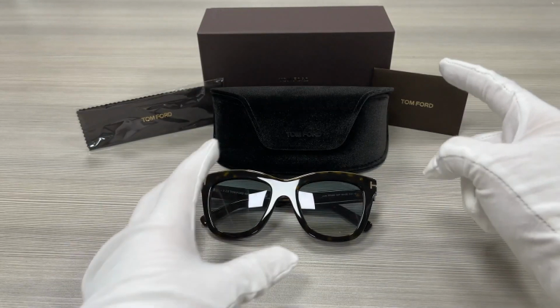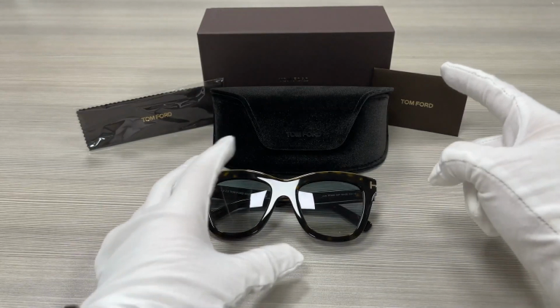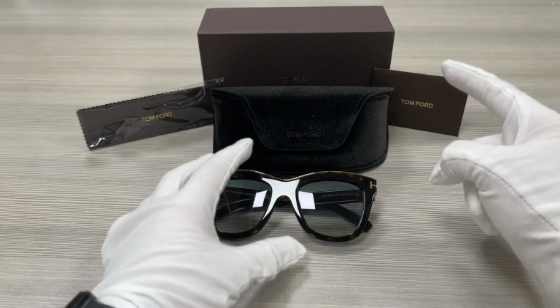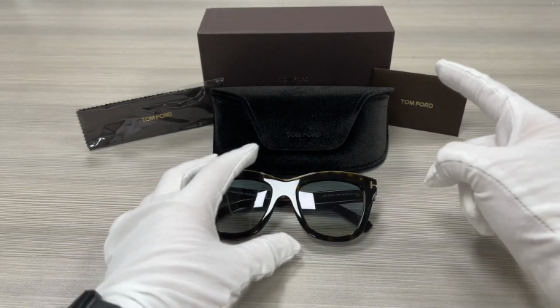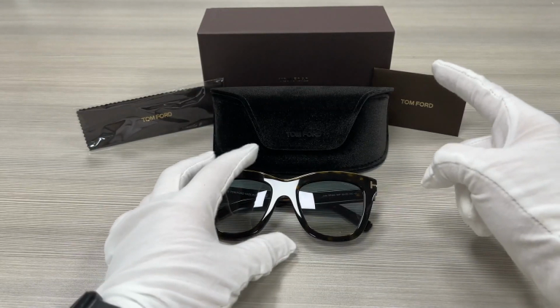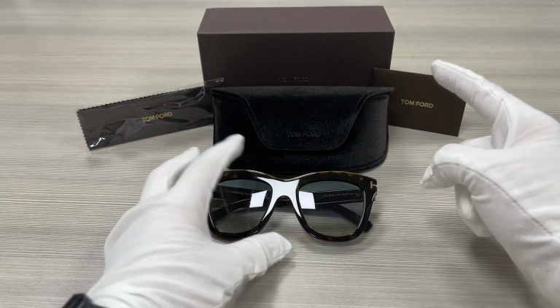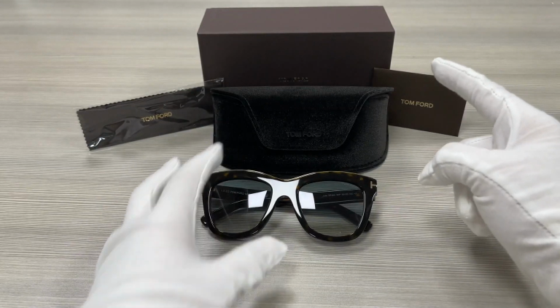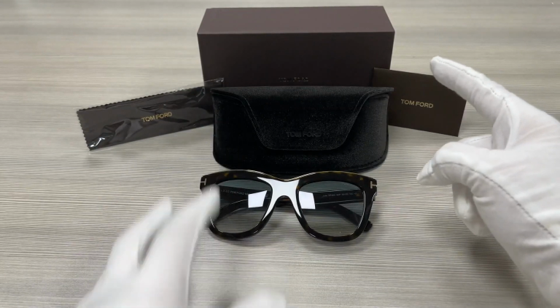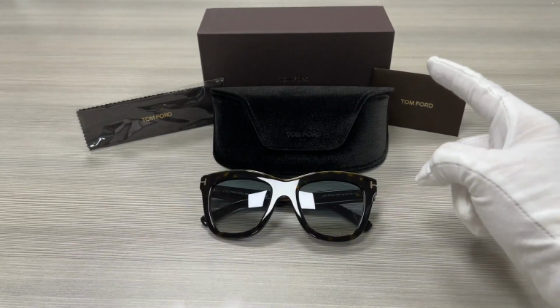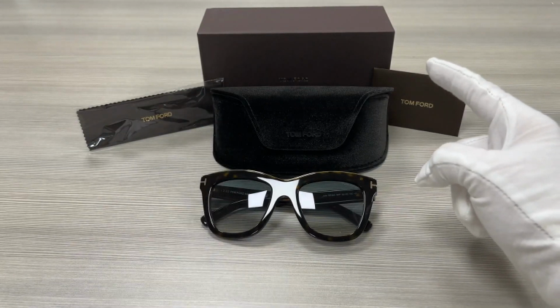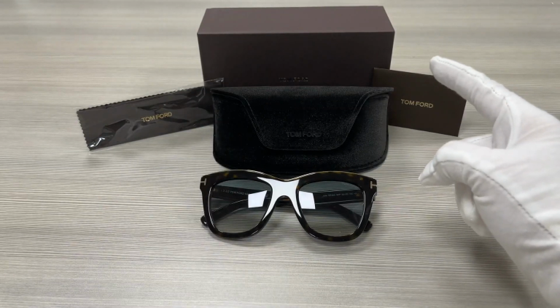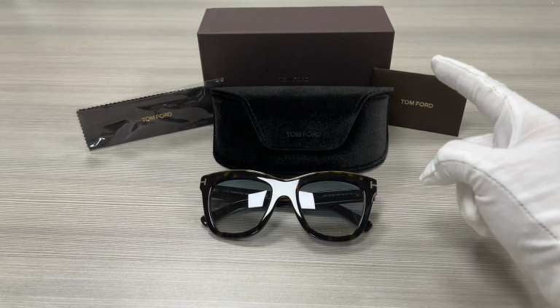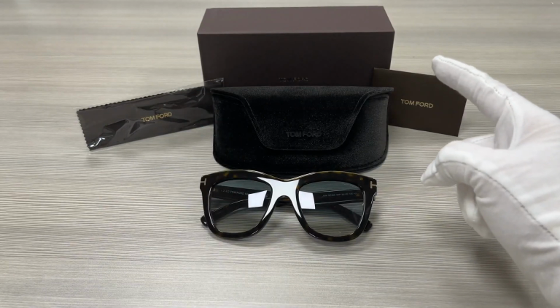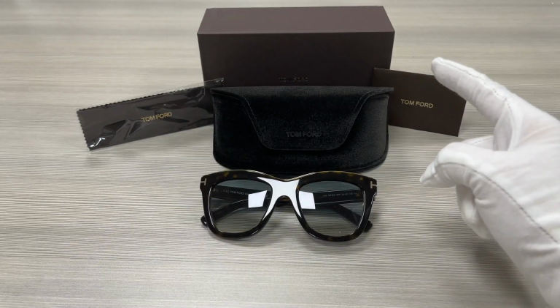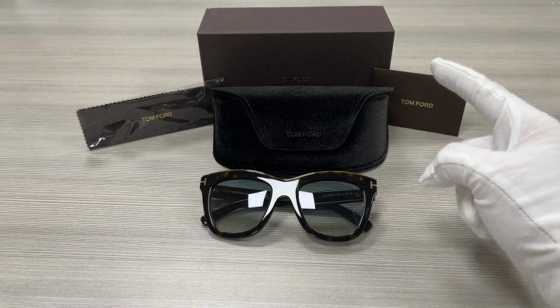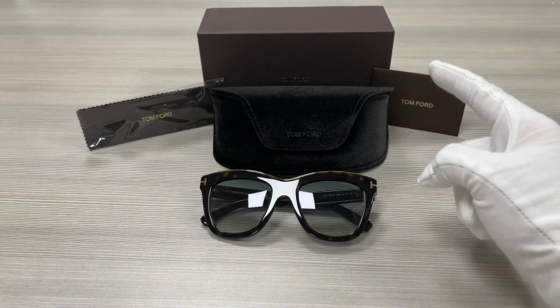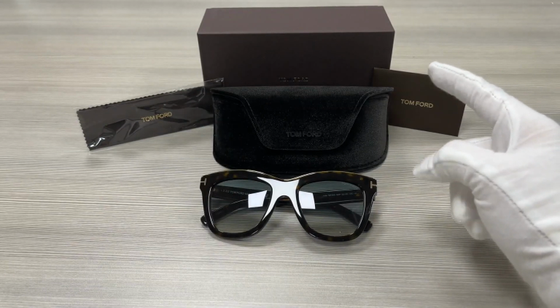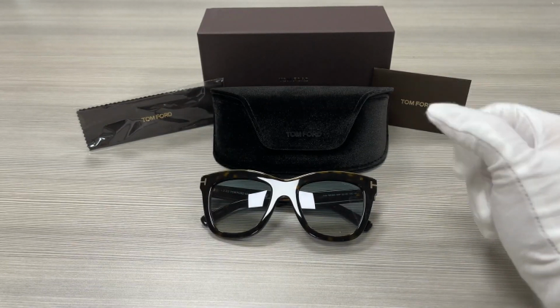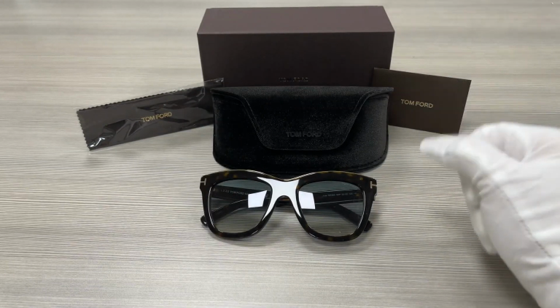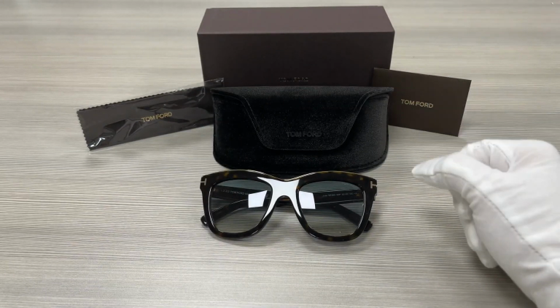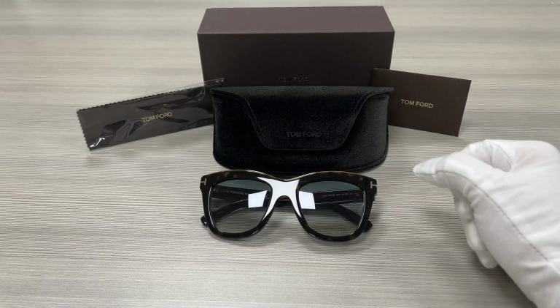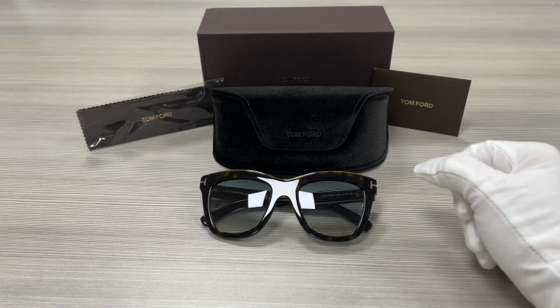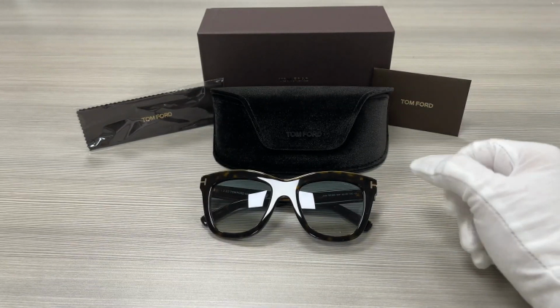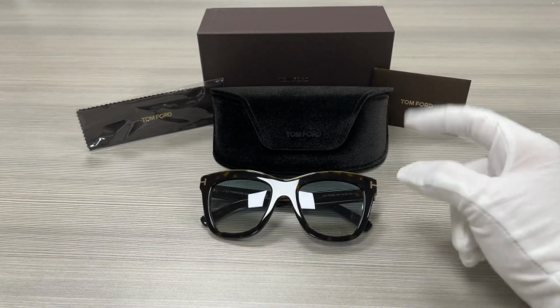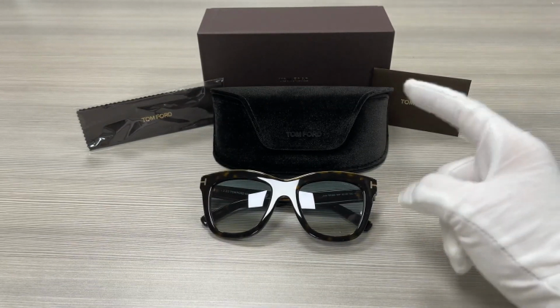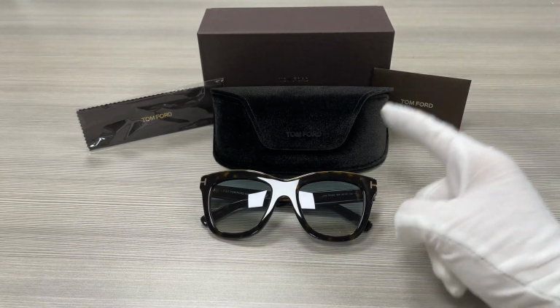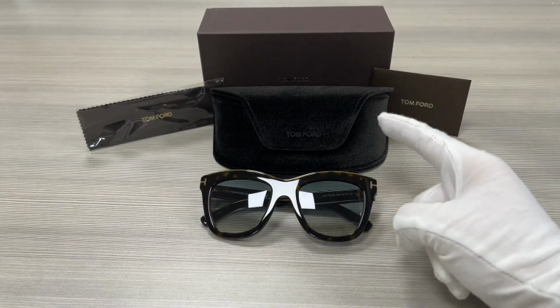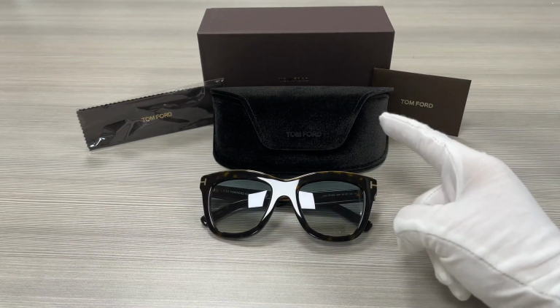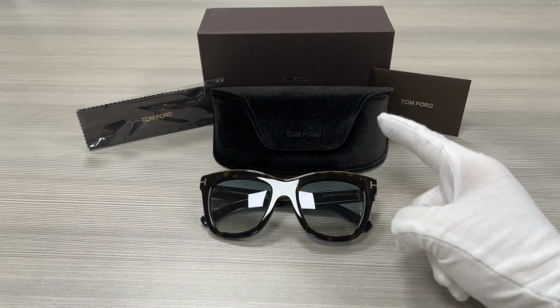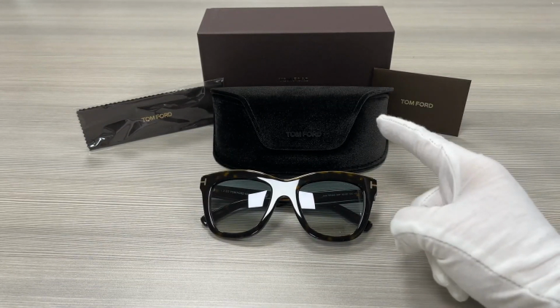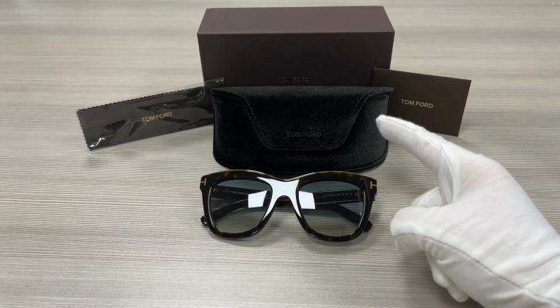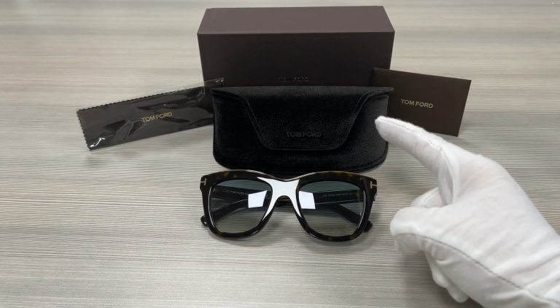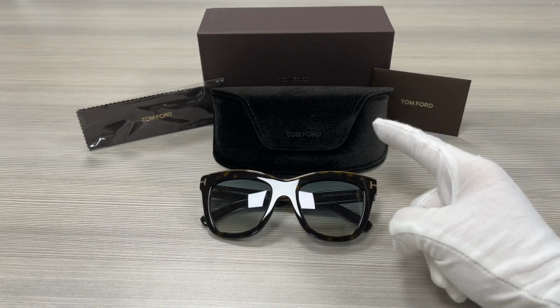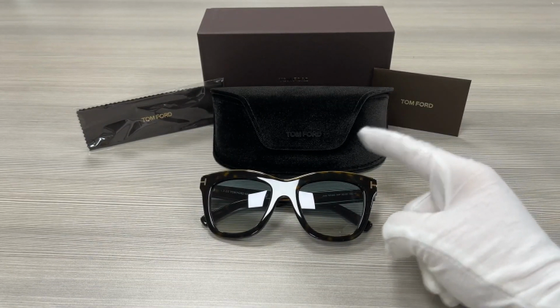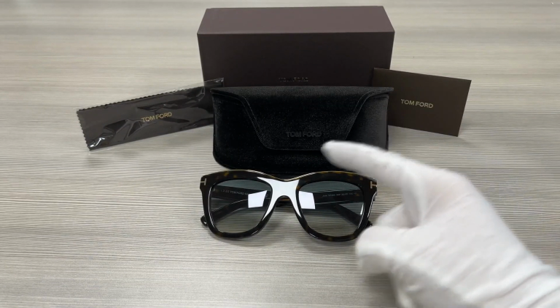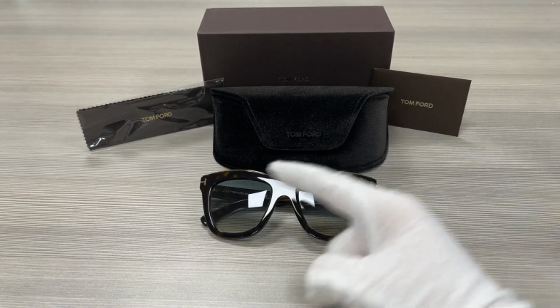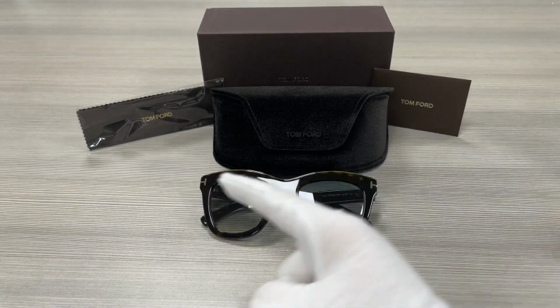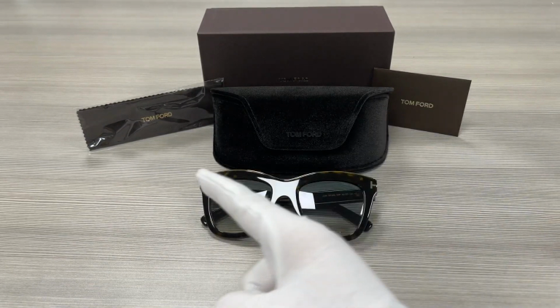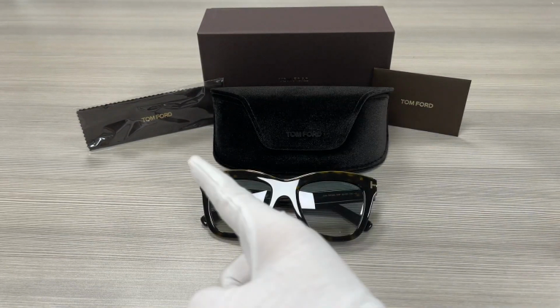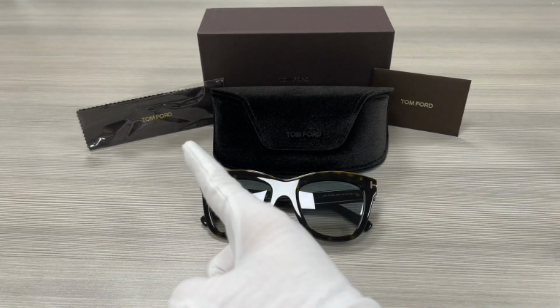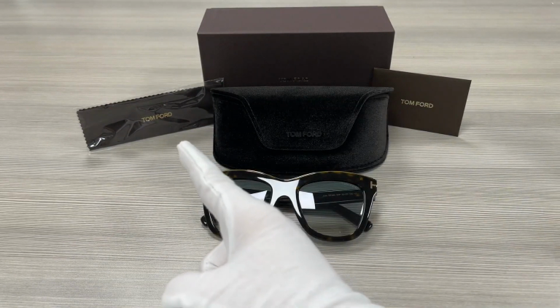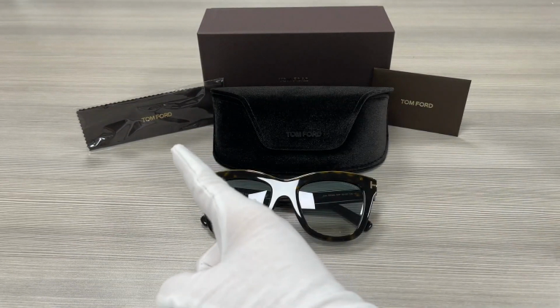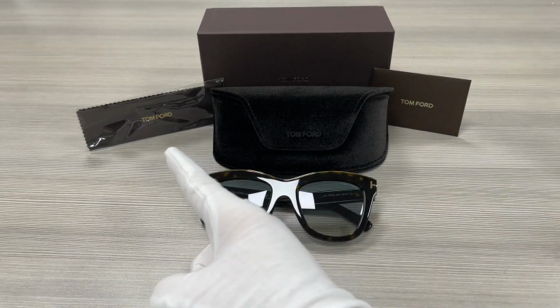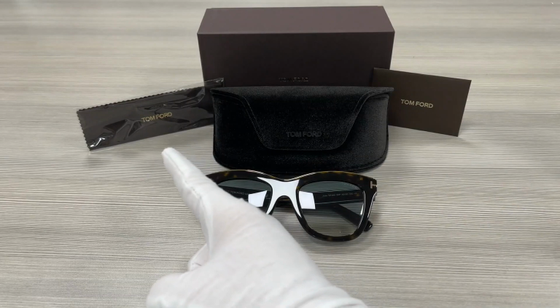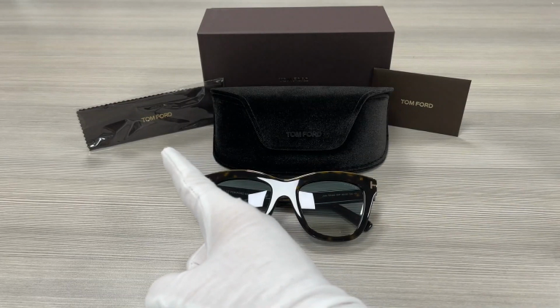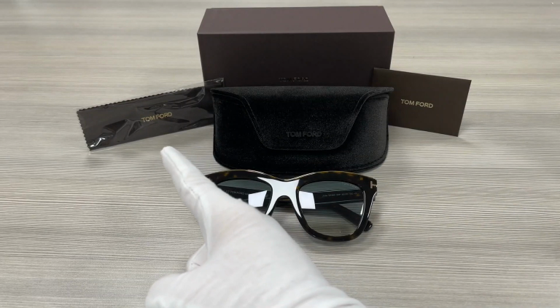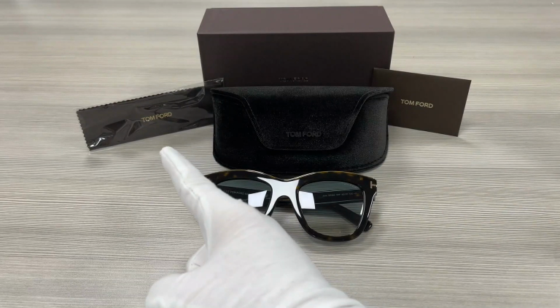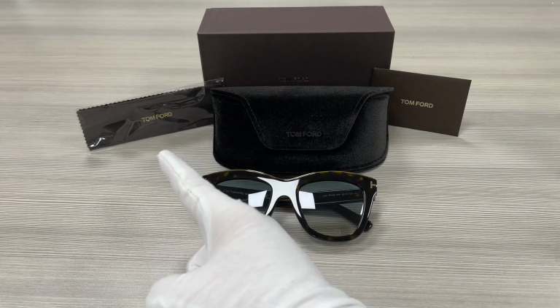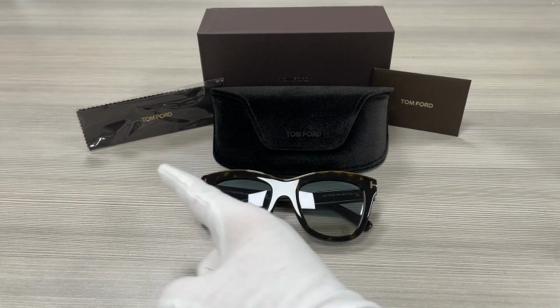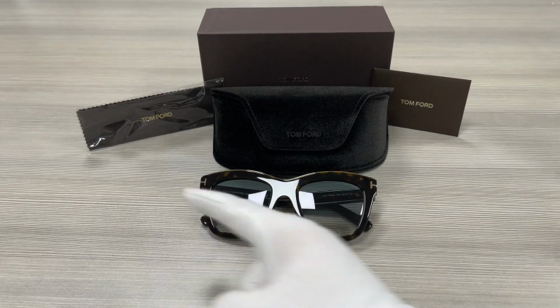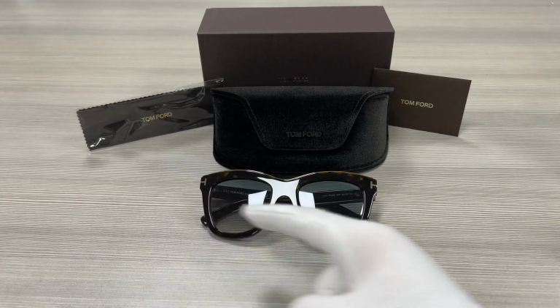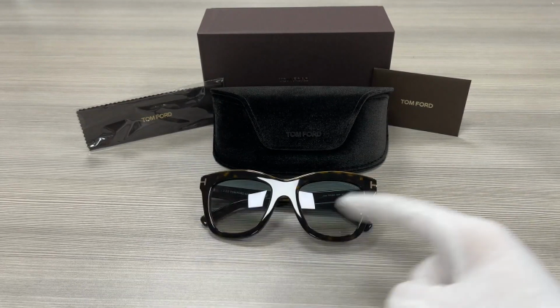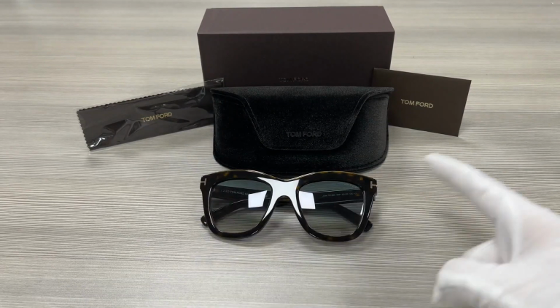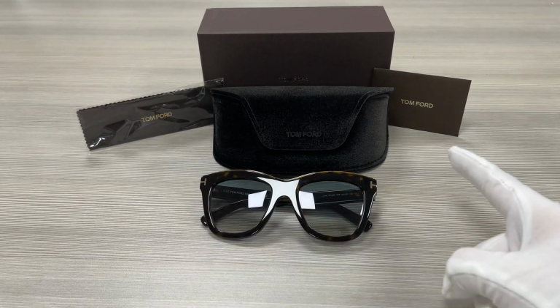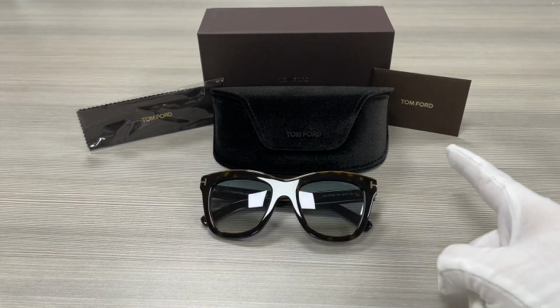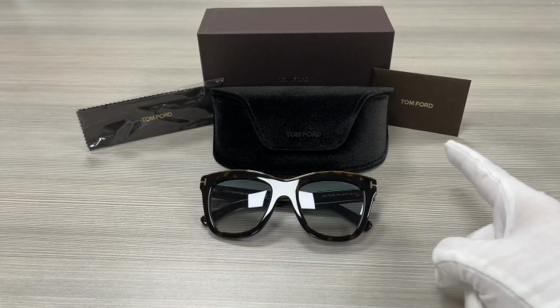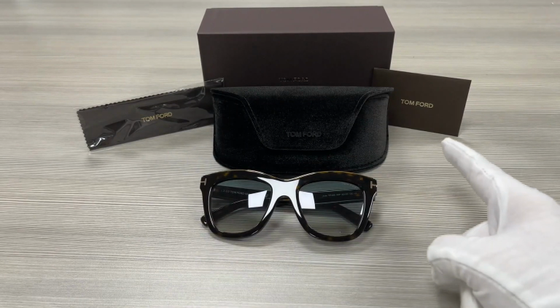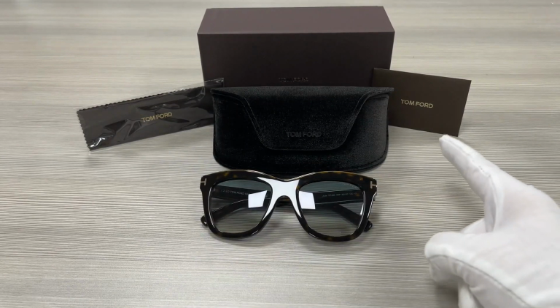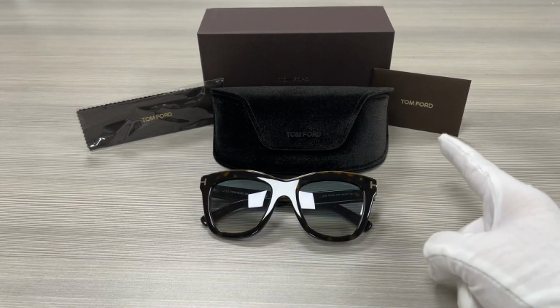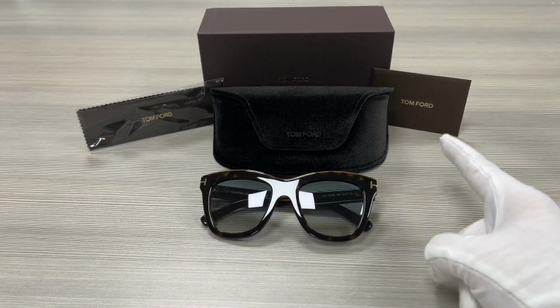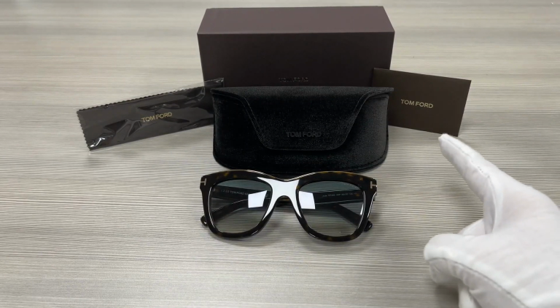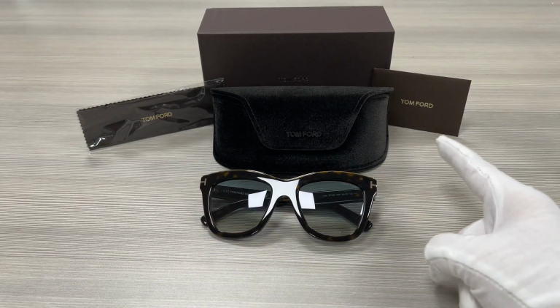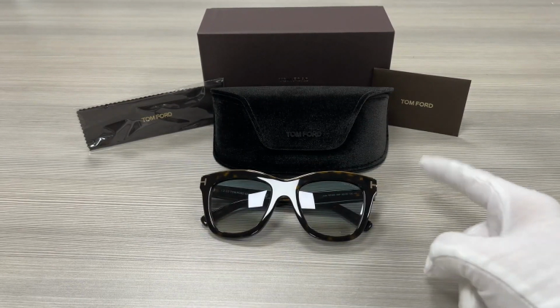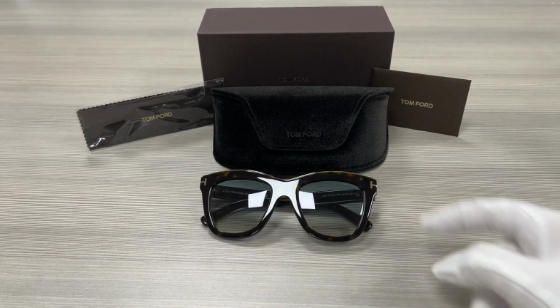Up here, we have the Tom Ford gift box, a case to put your glasses in, a microfiber cleaning cloth, and an authenticity card.